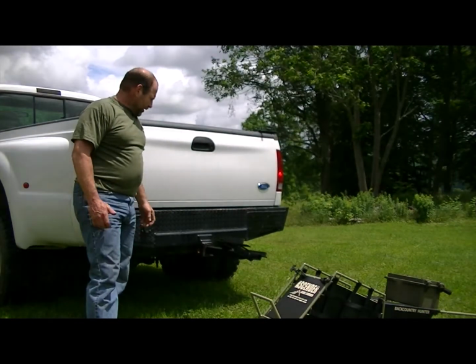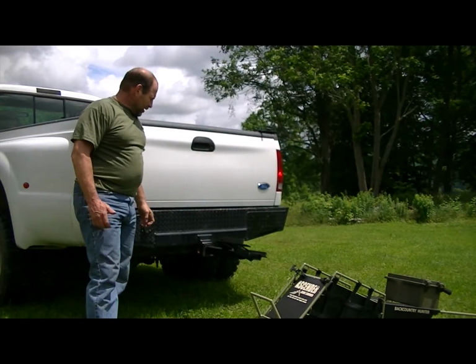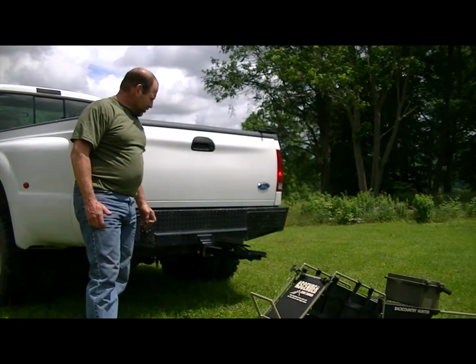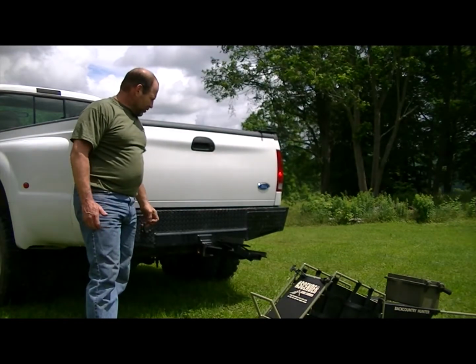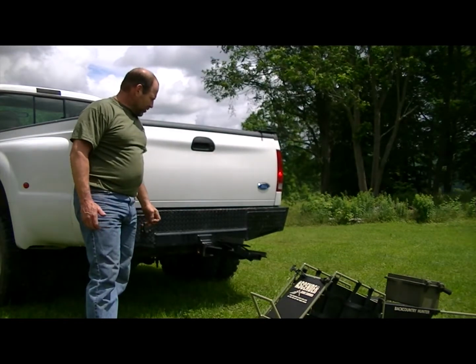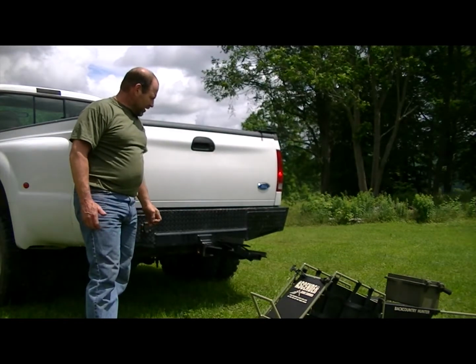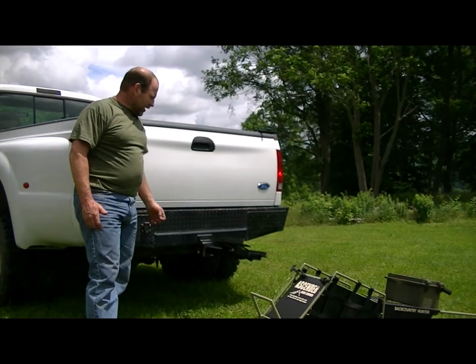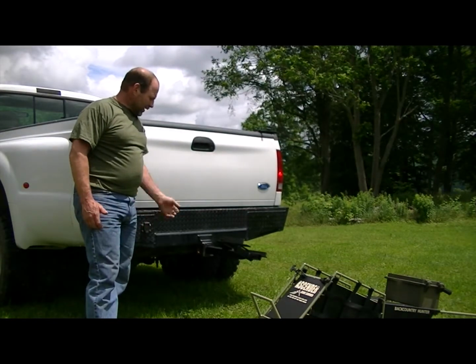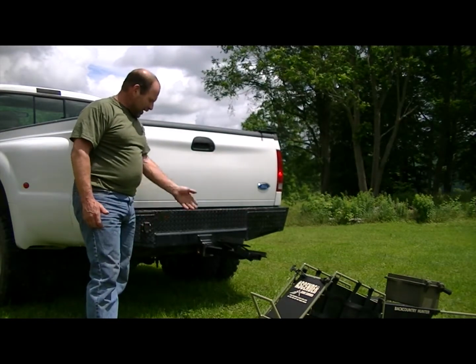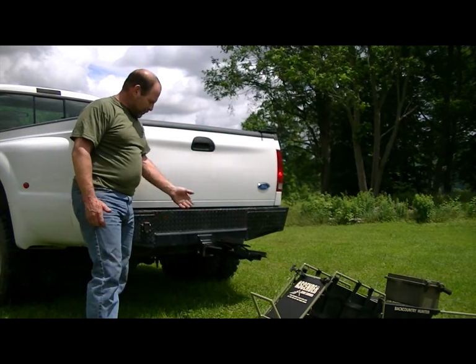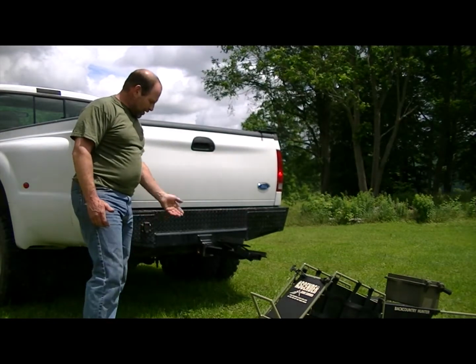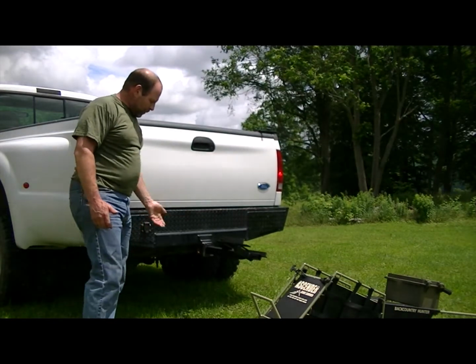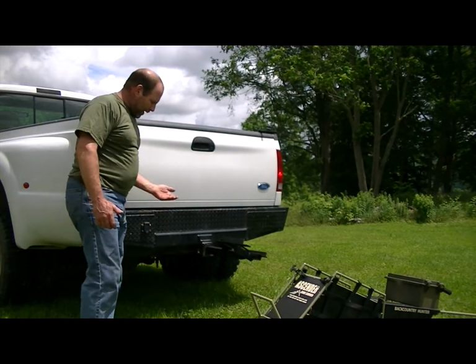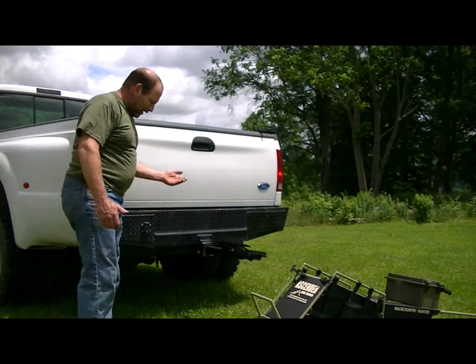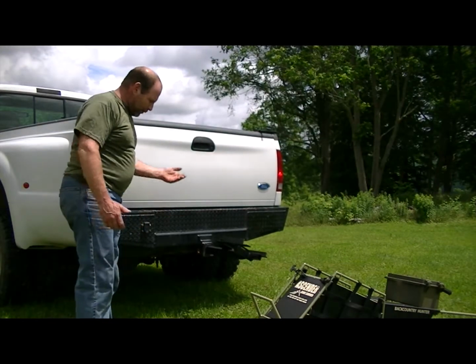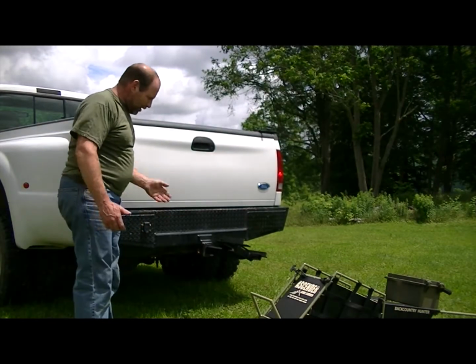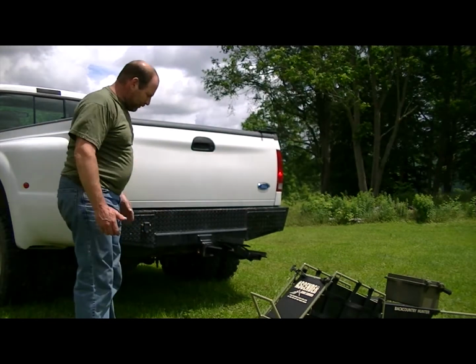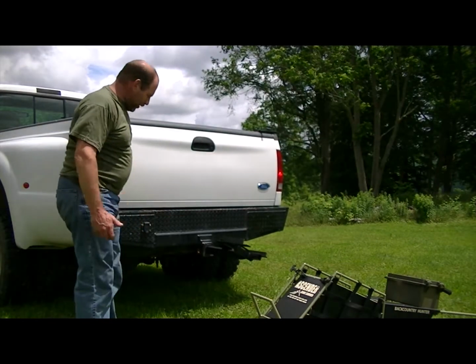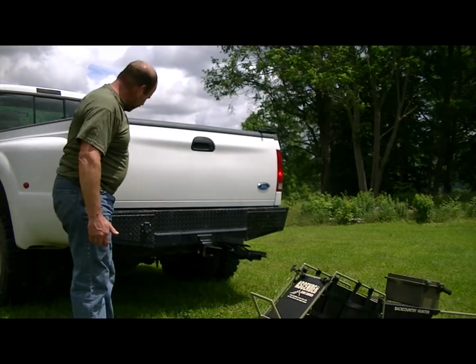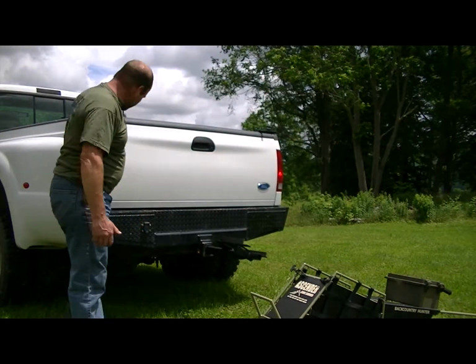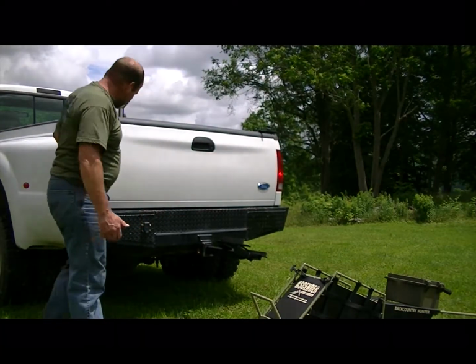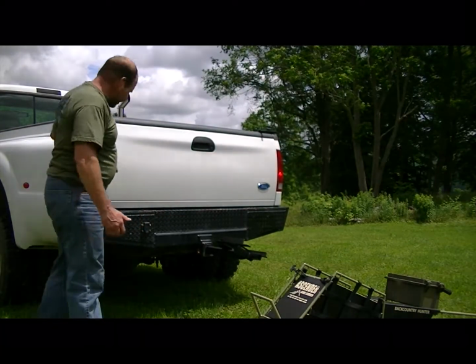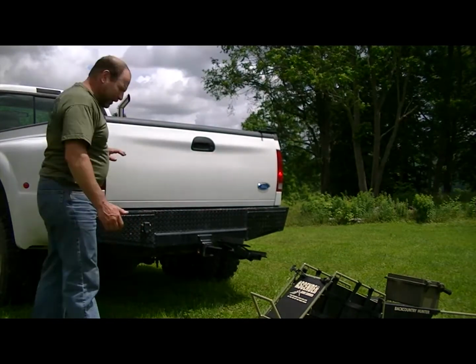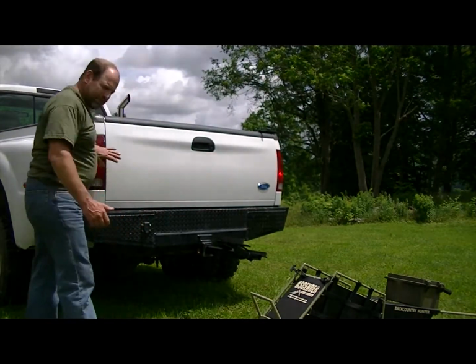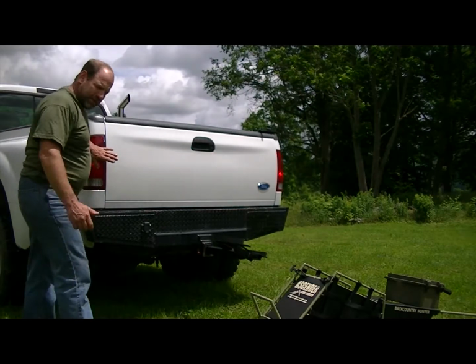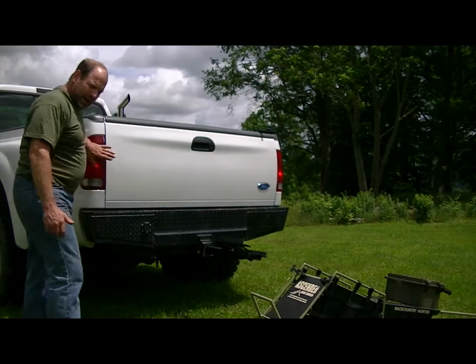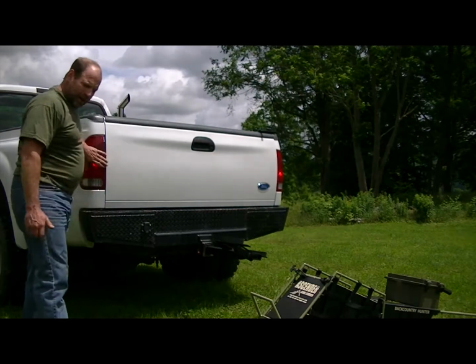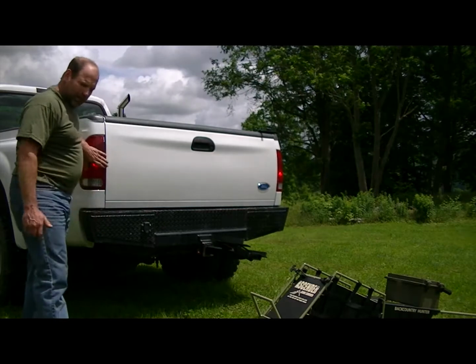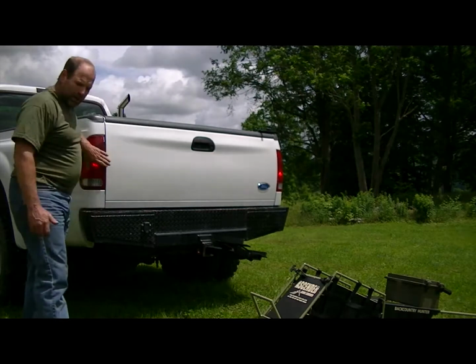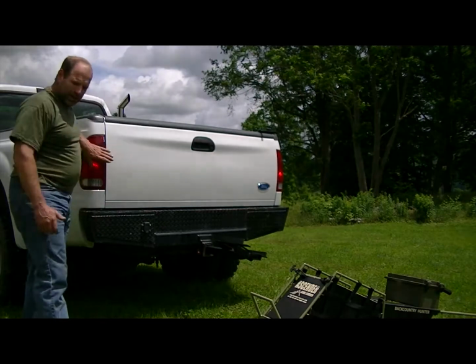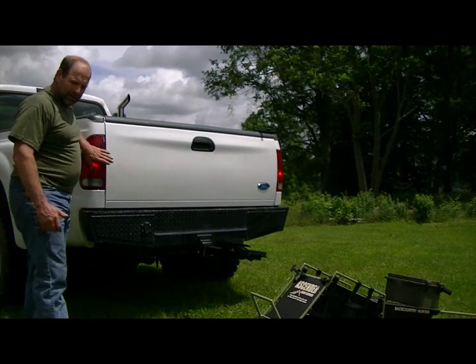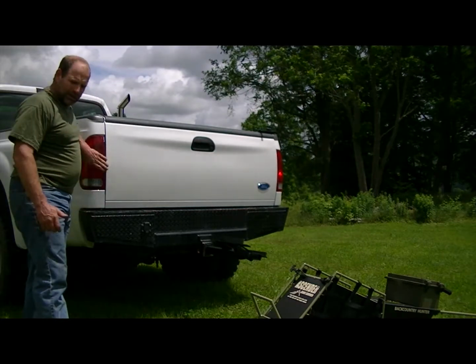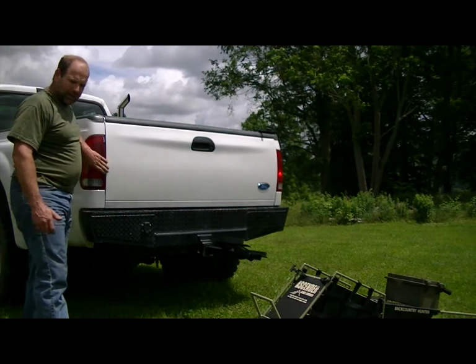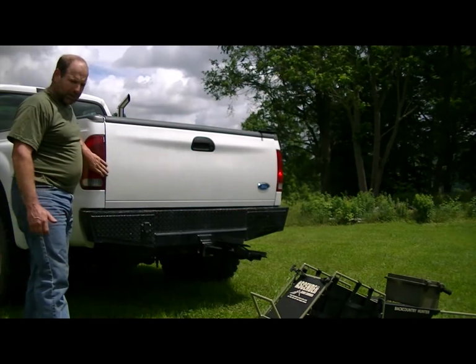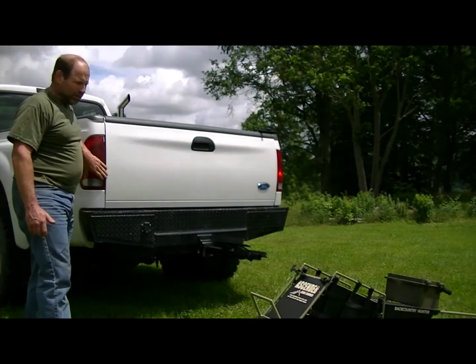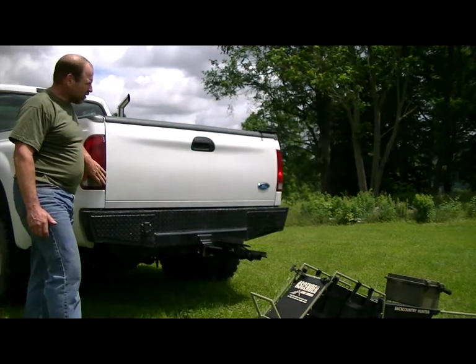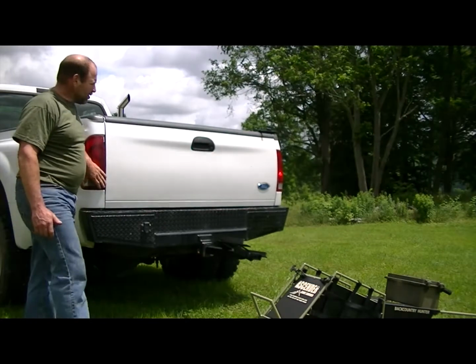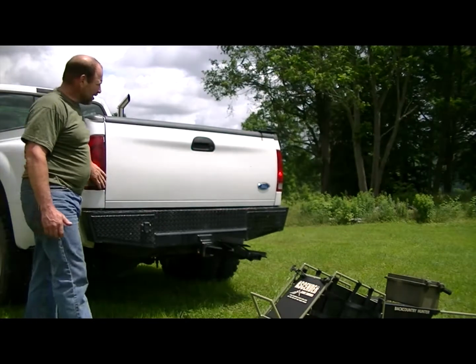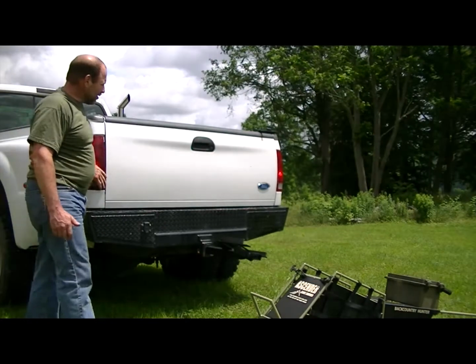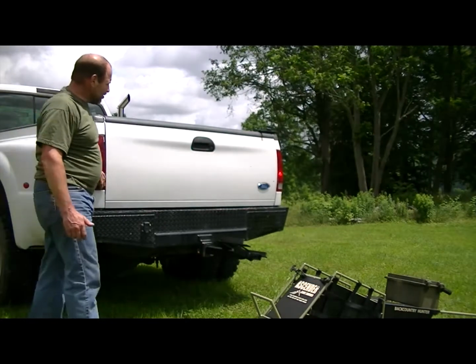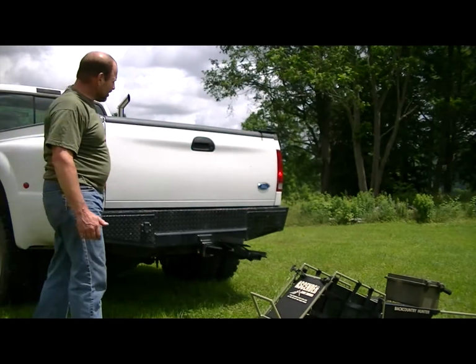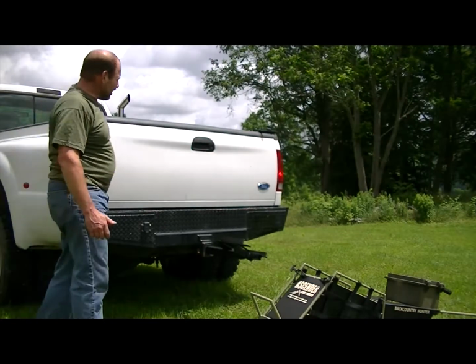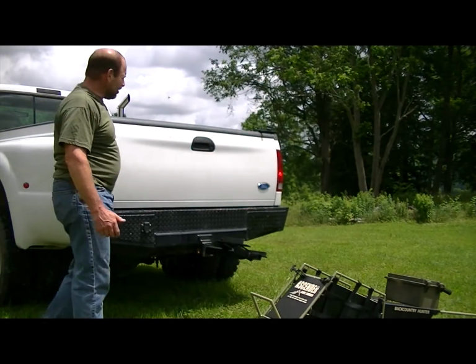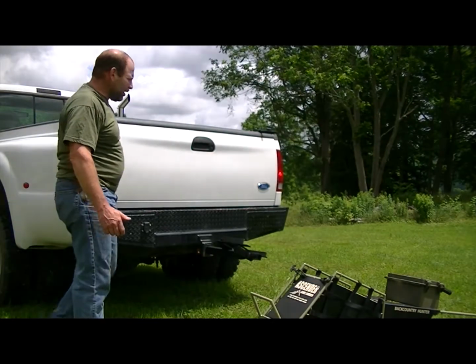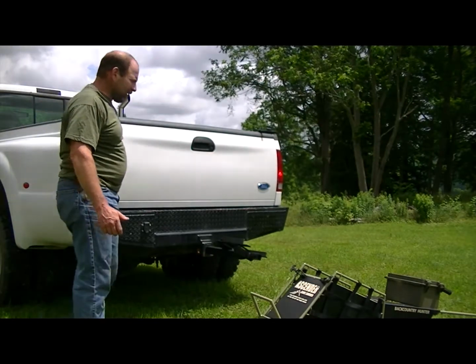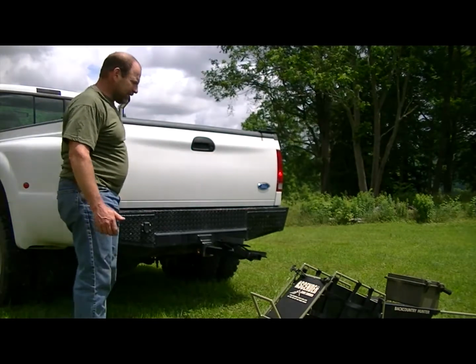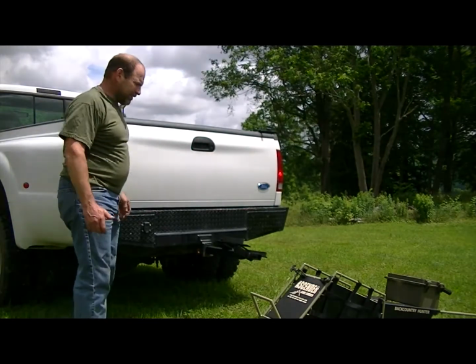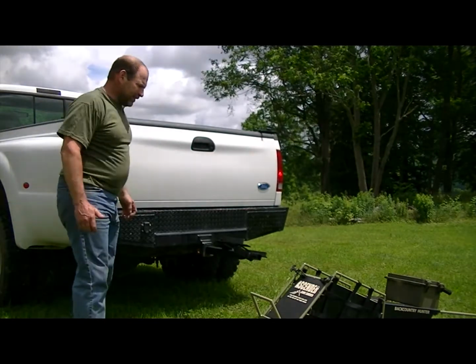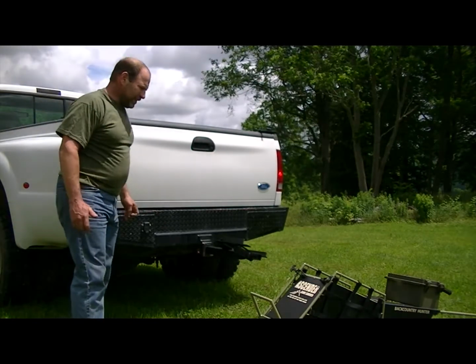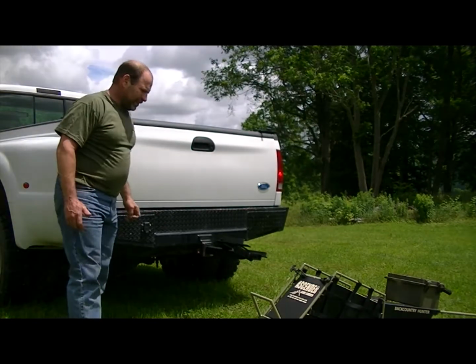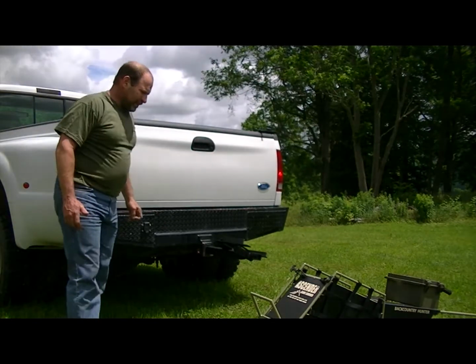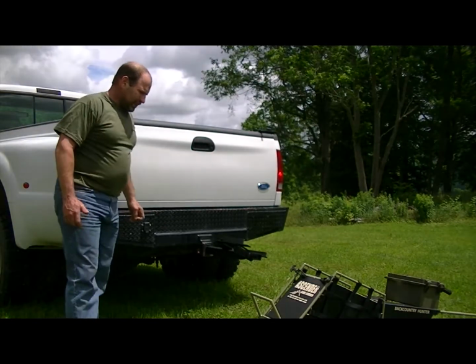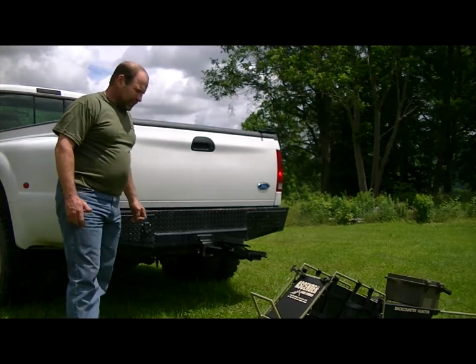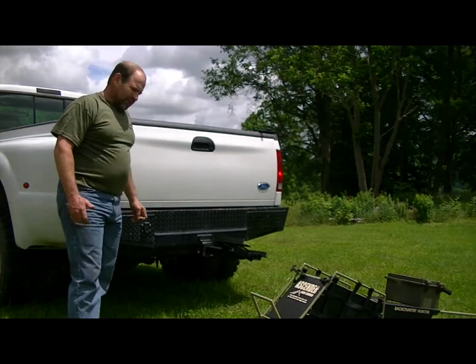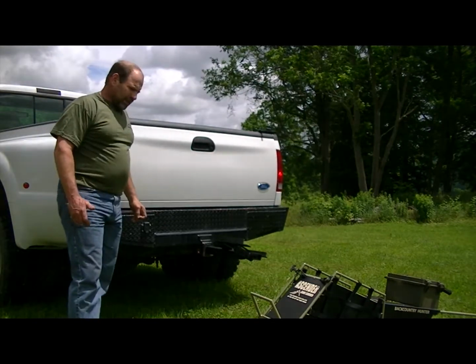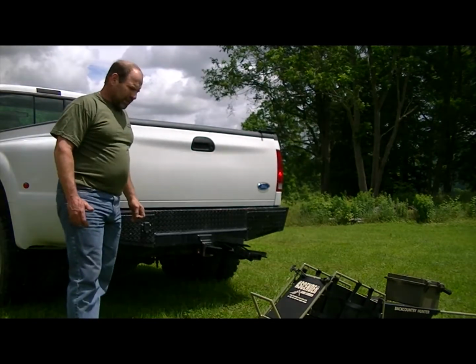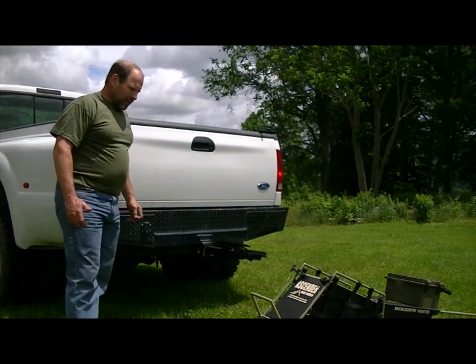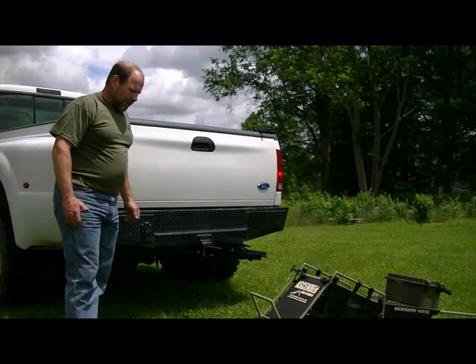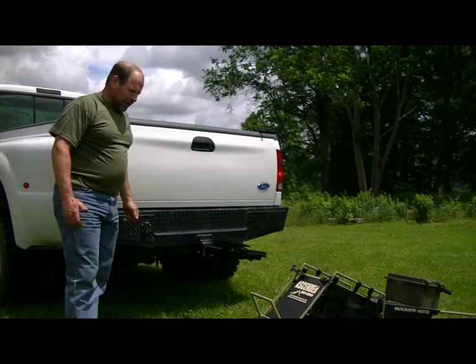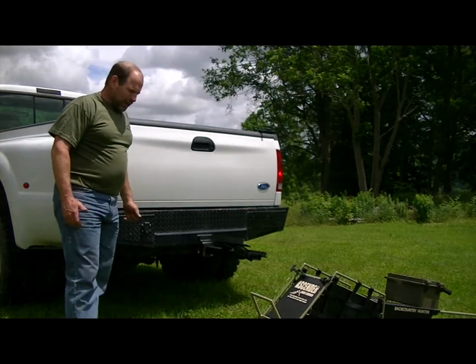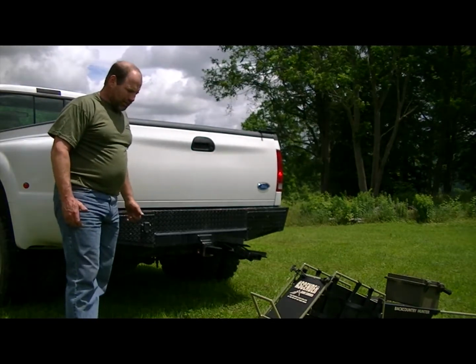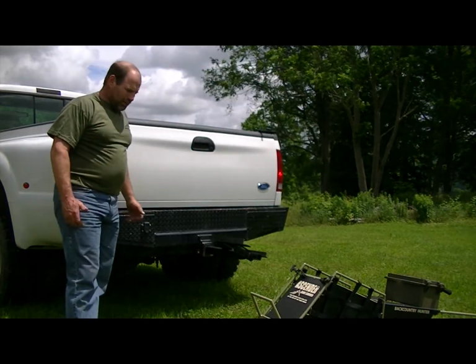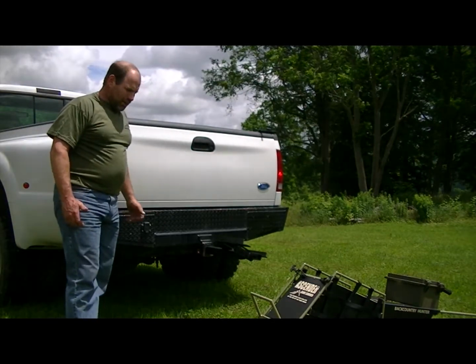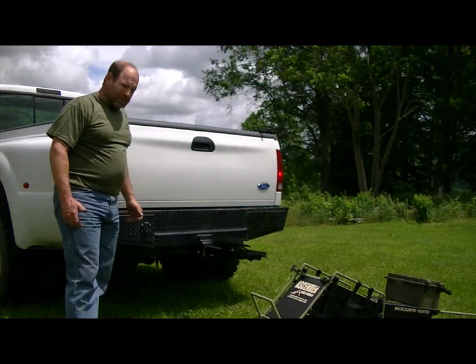As you'll see, it keeps it up out of the way fairly well. It keeps it out of the way of your turn signals and tail lights and up out of harm's way.